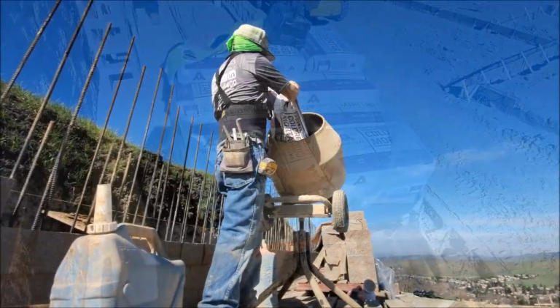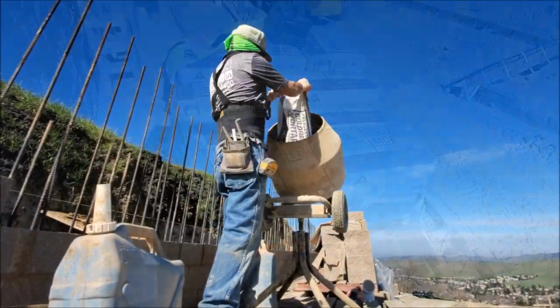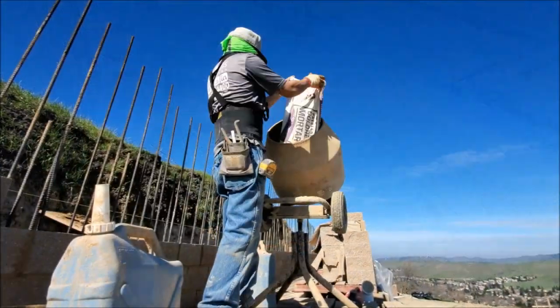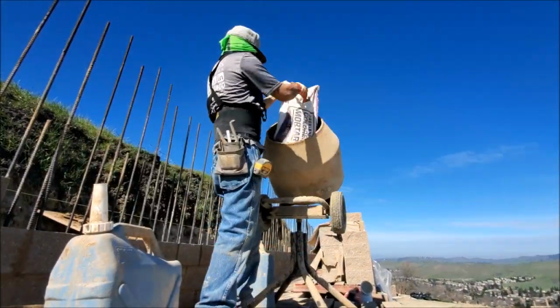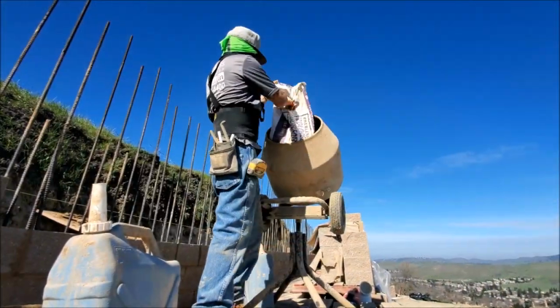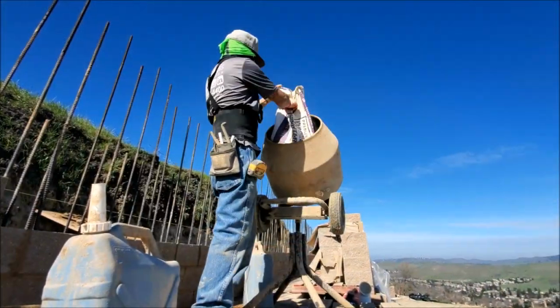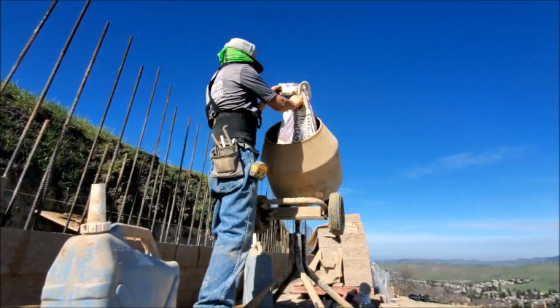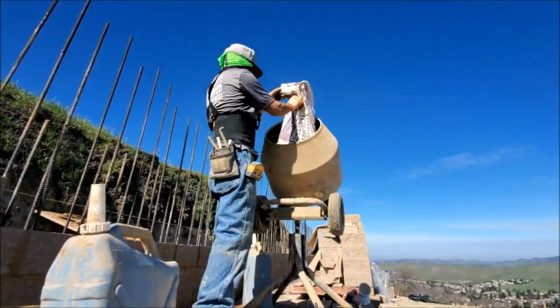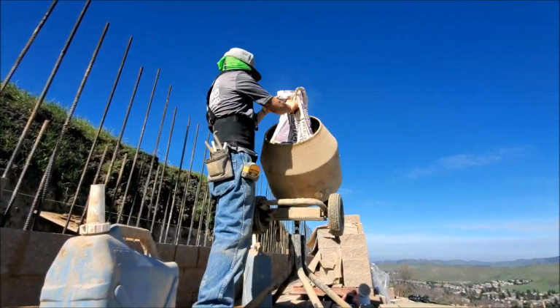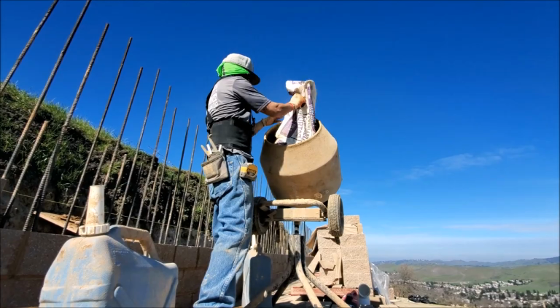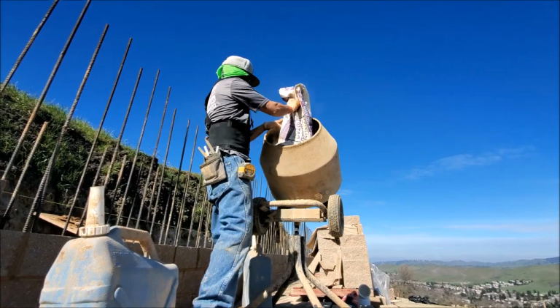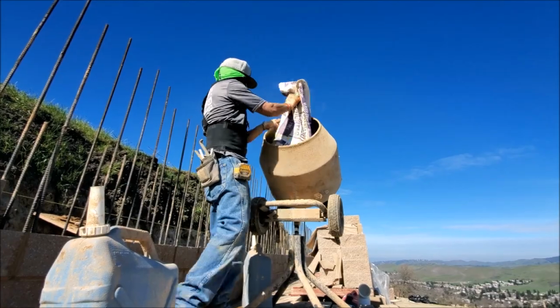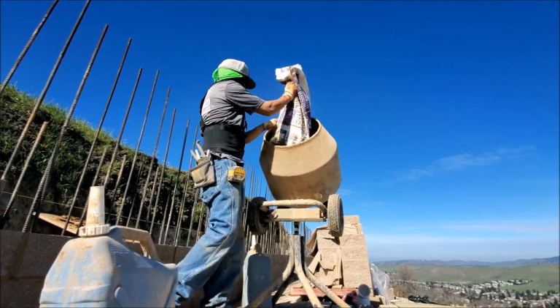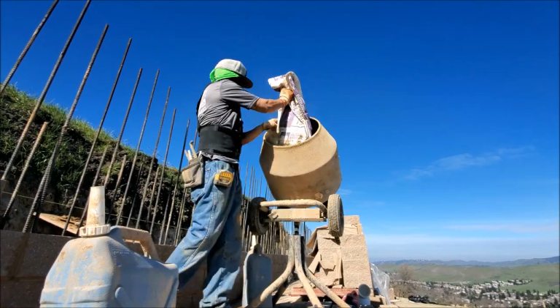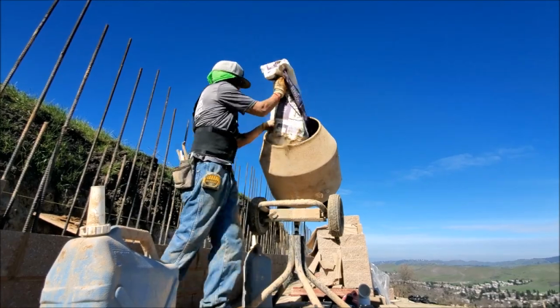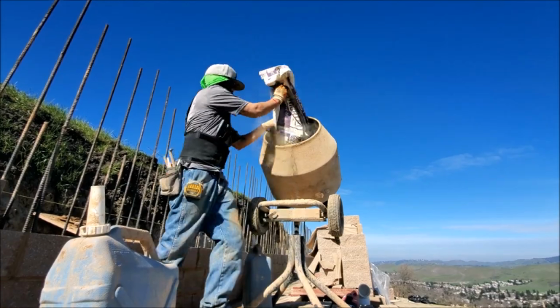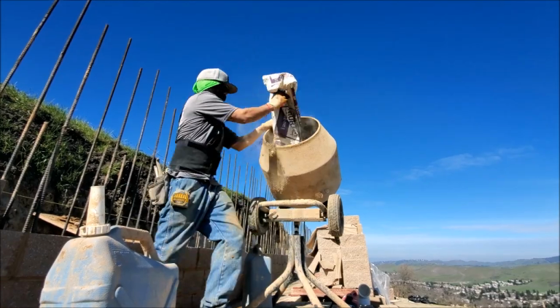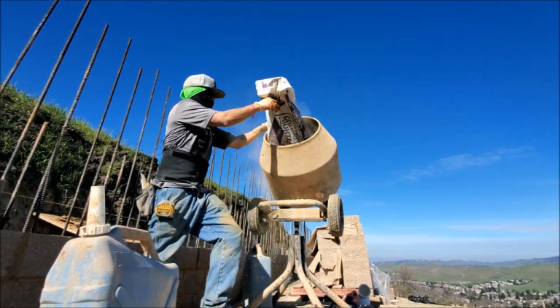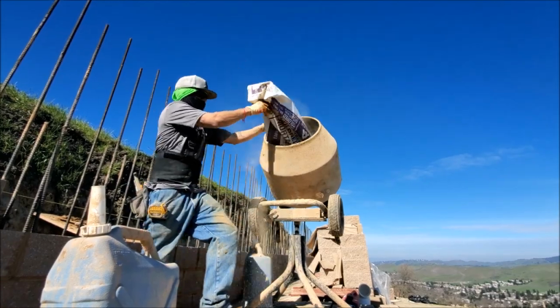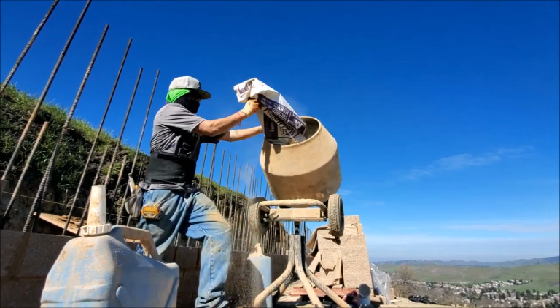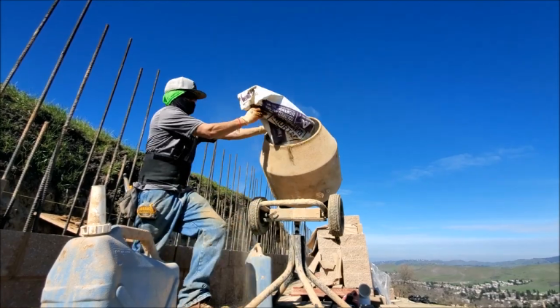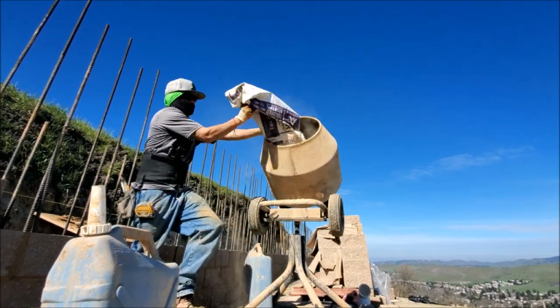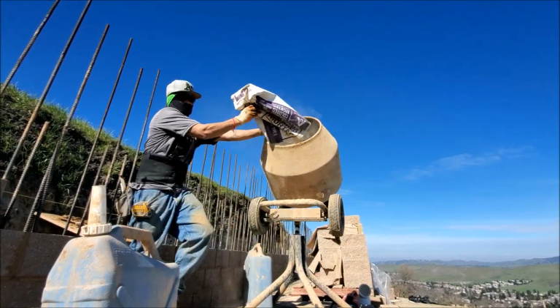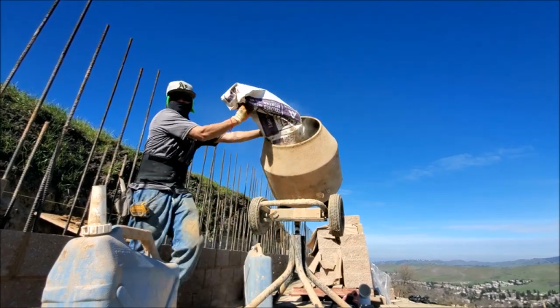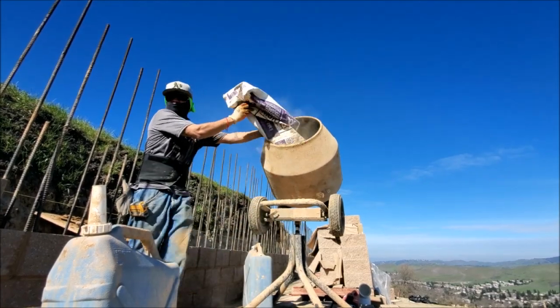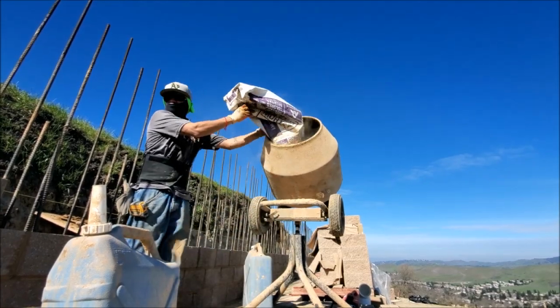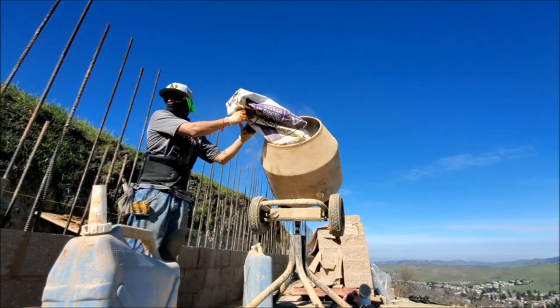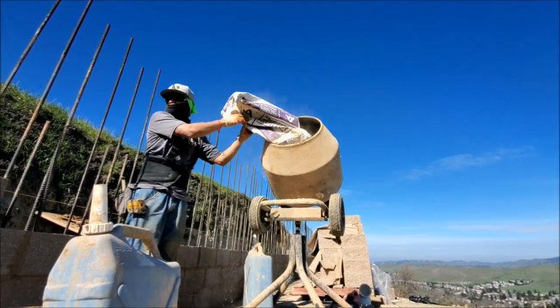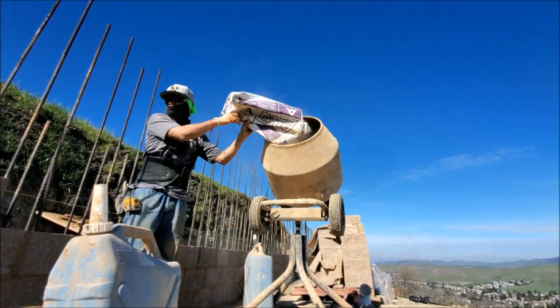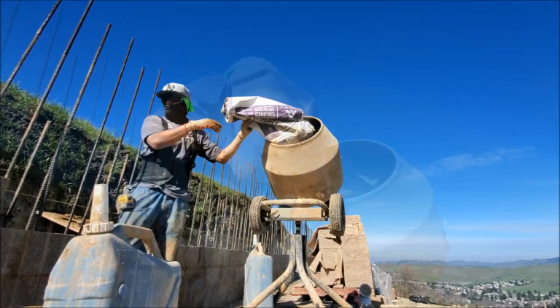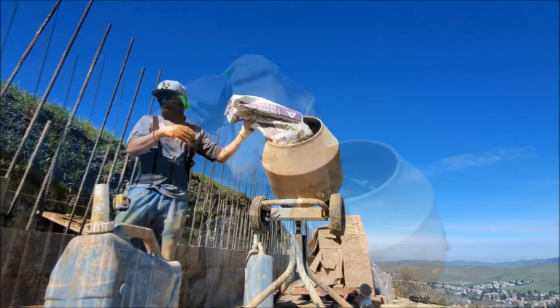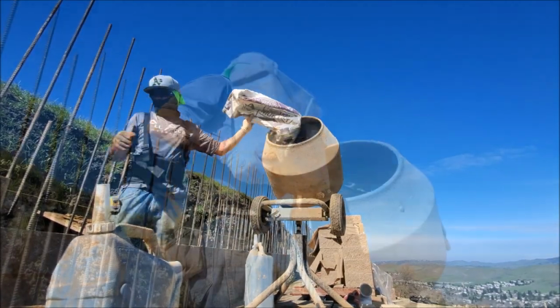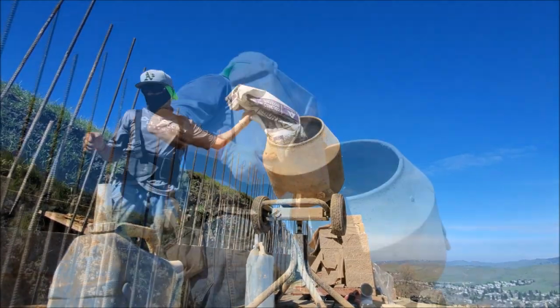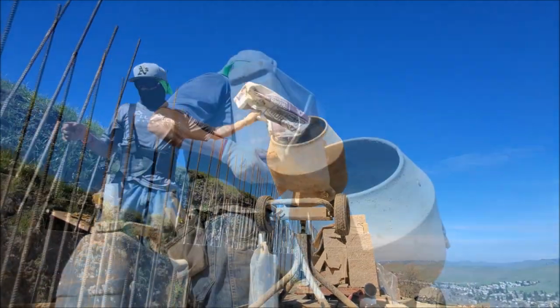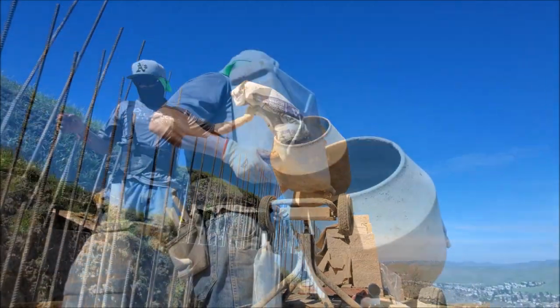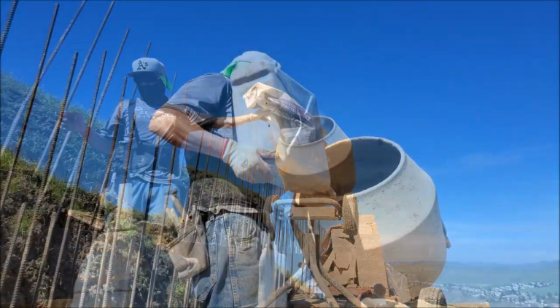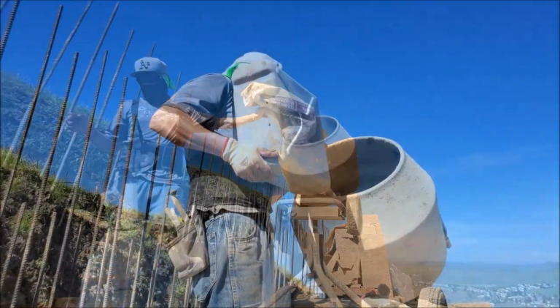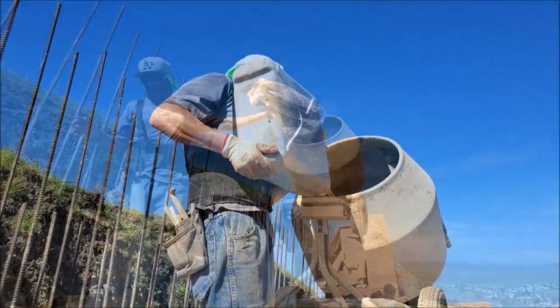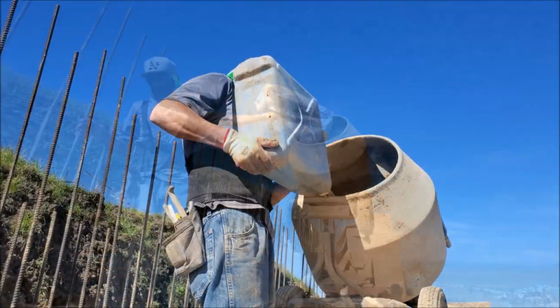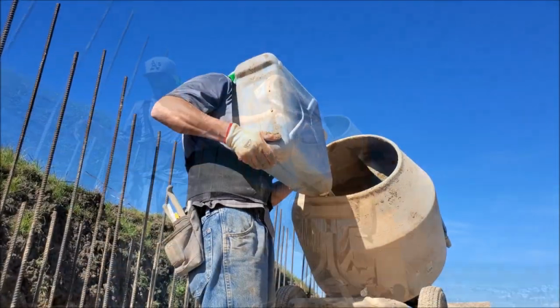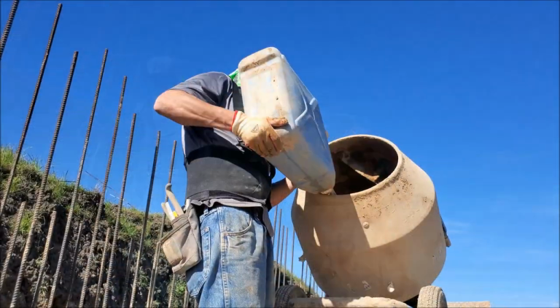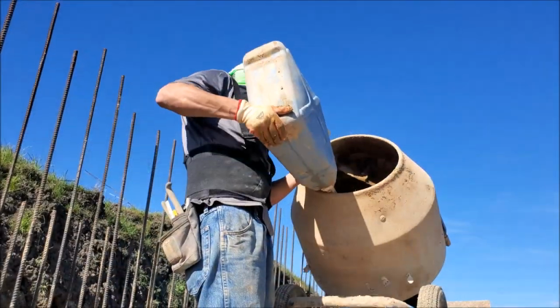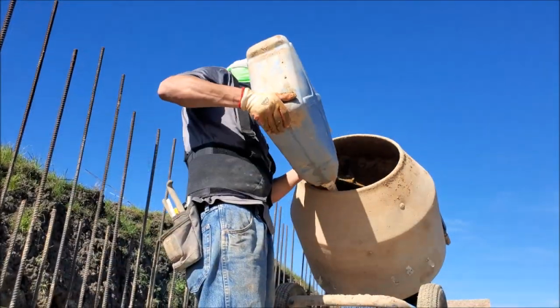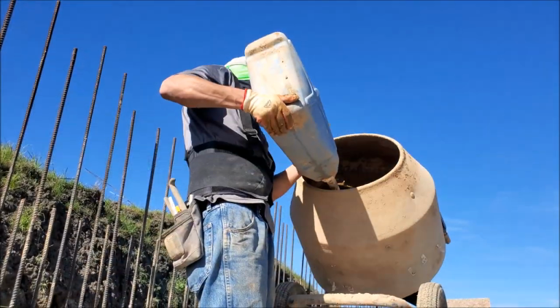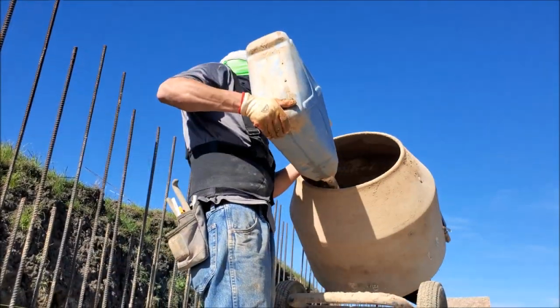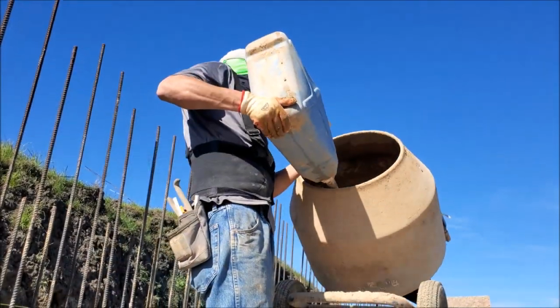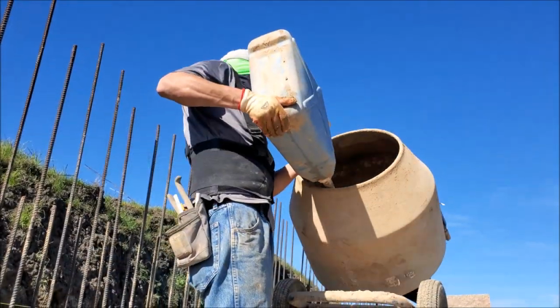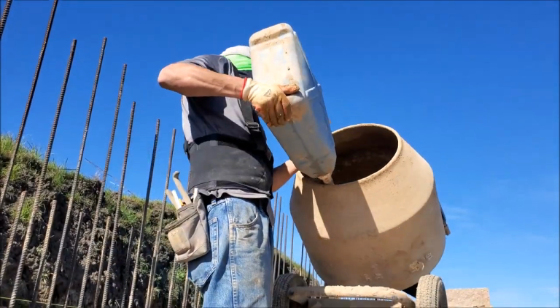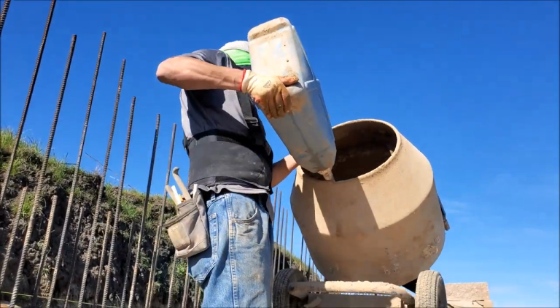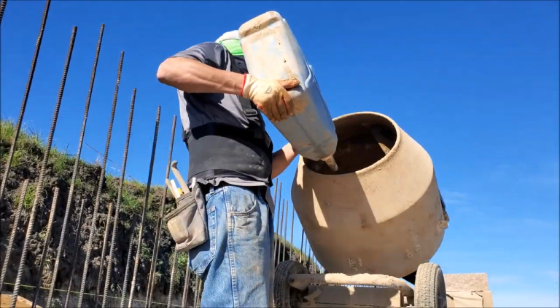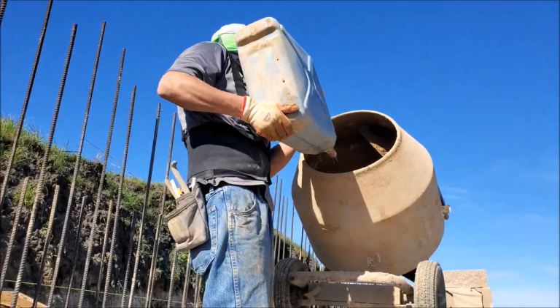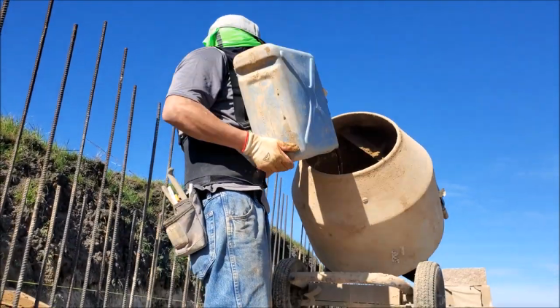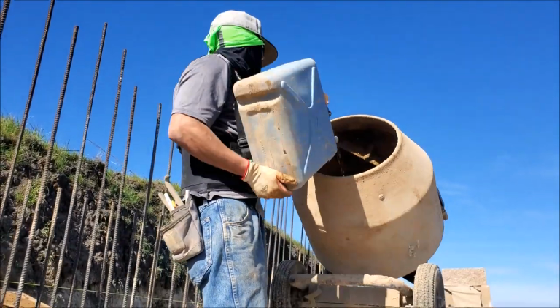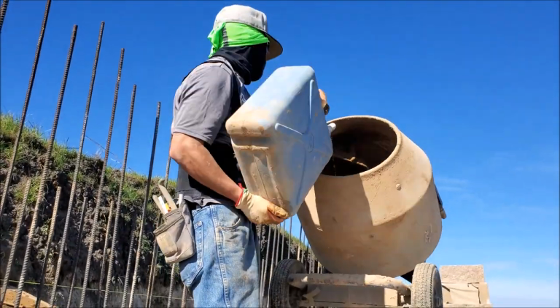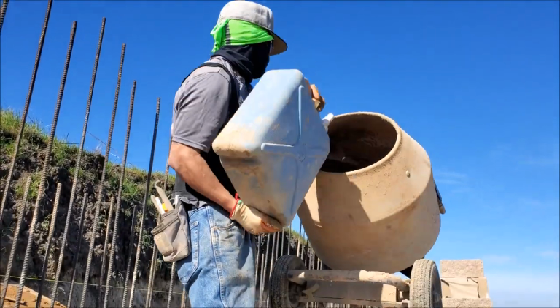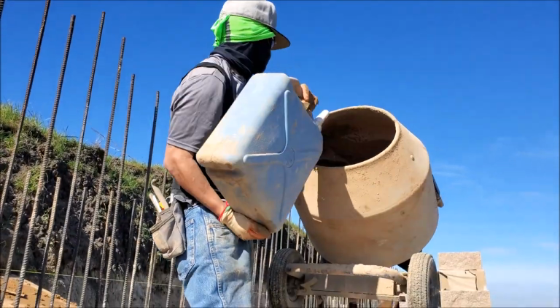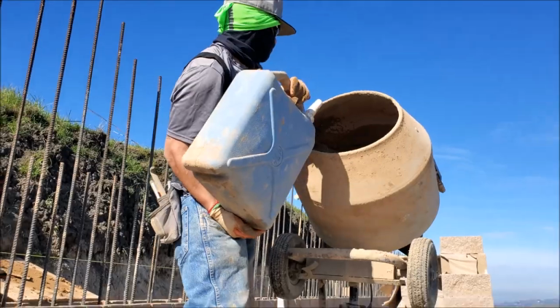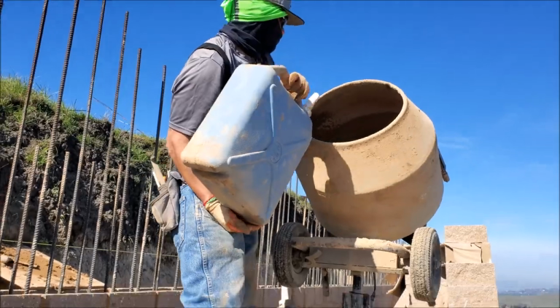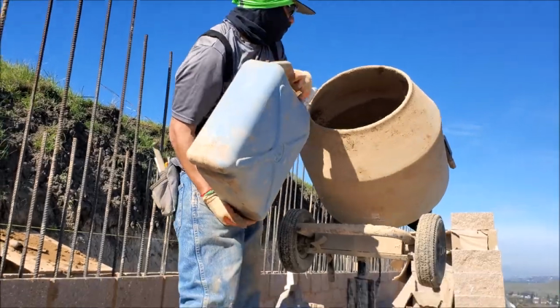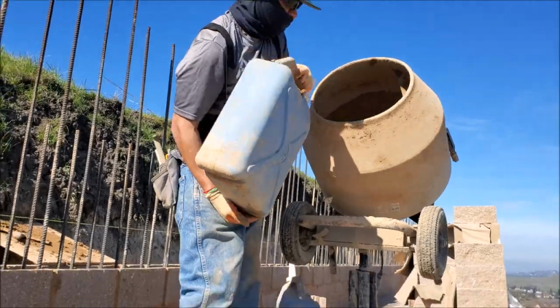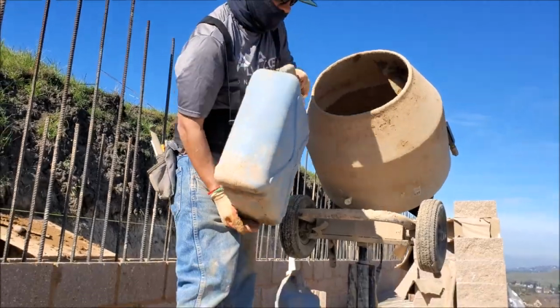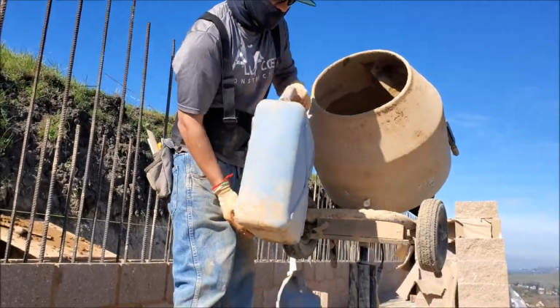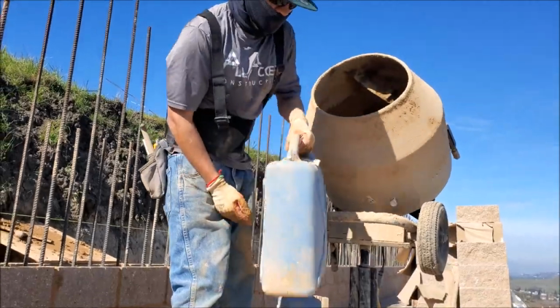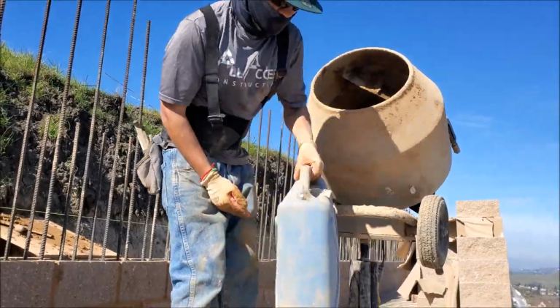When using these 12-inch blocks, we were using about 10 bags of mortar per 100 blocks, and about 15 gallons of water per 100 blocks.